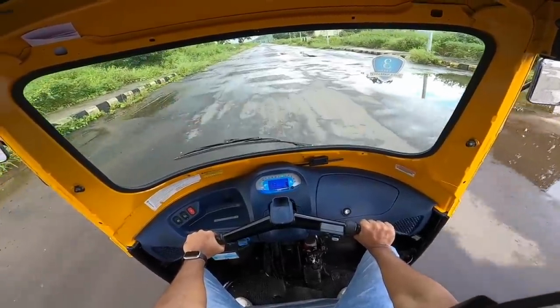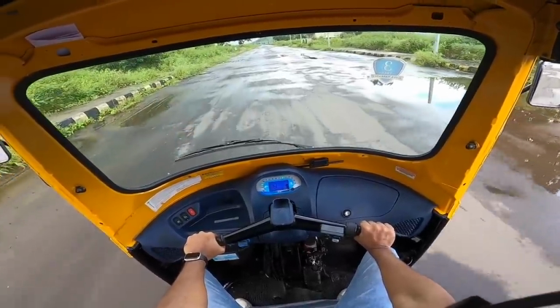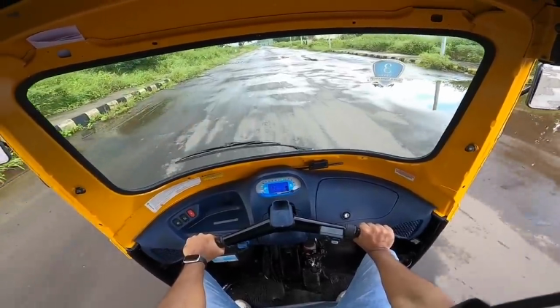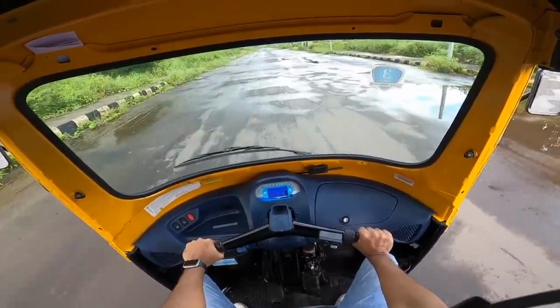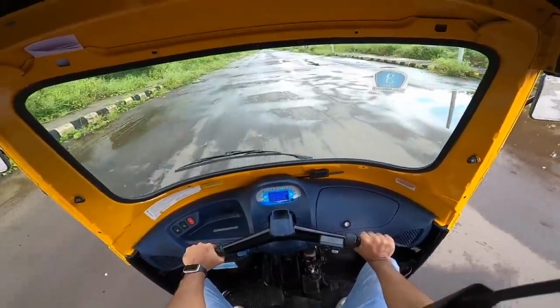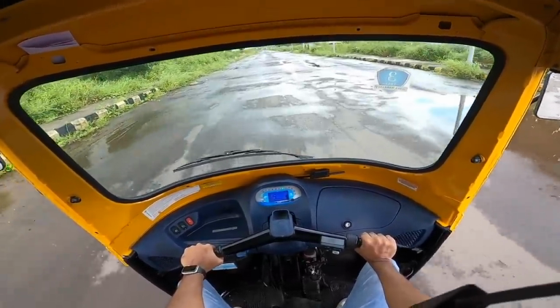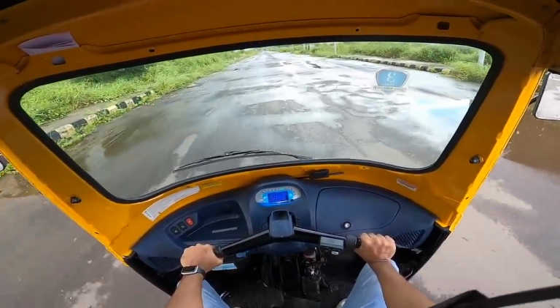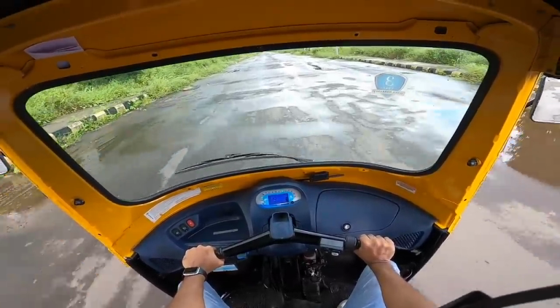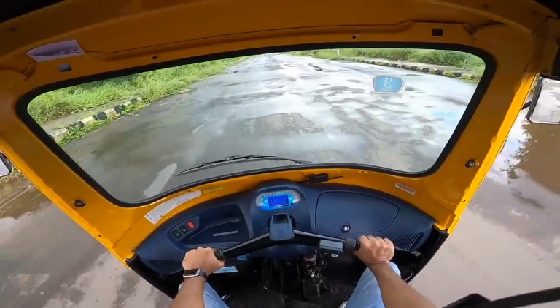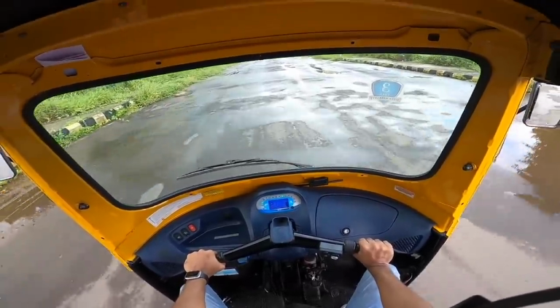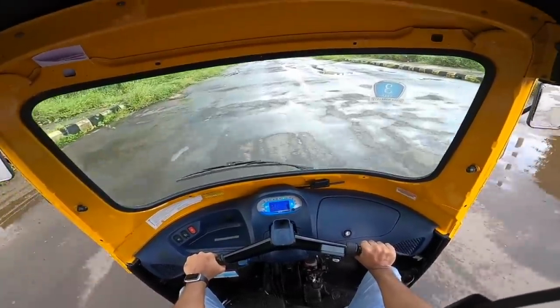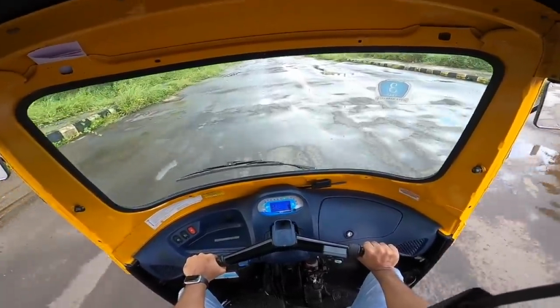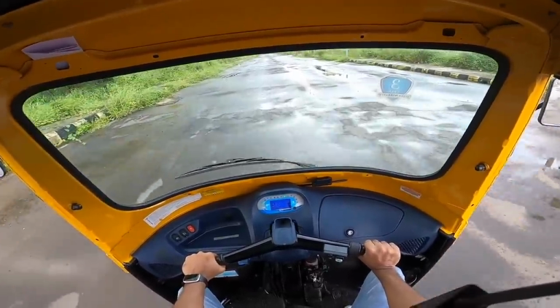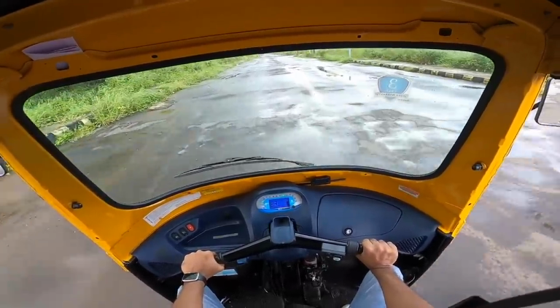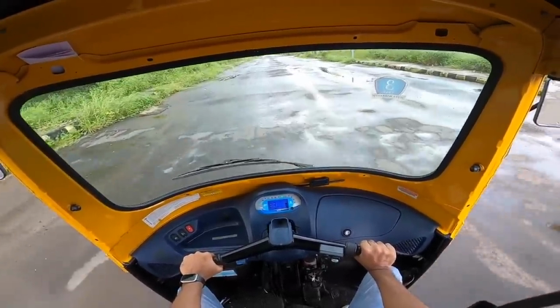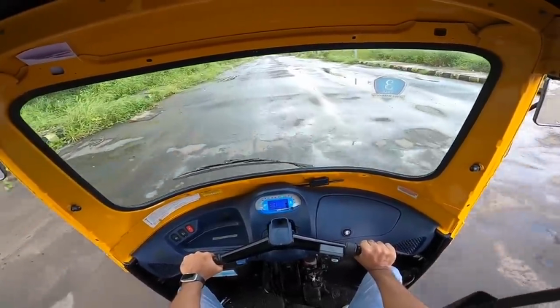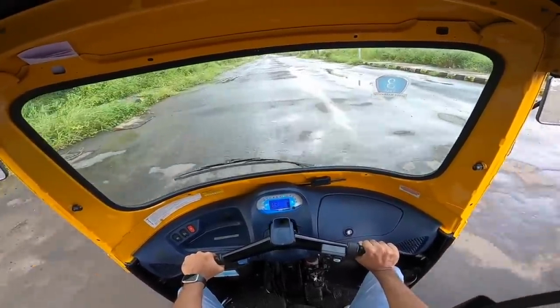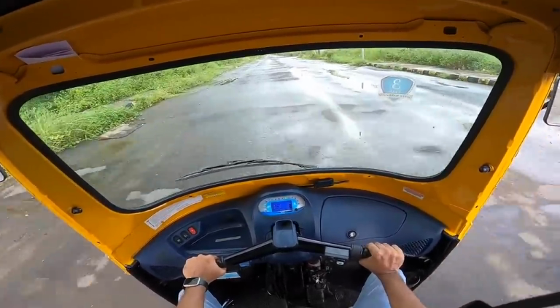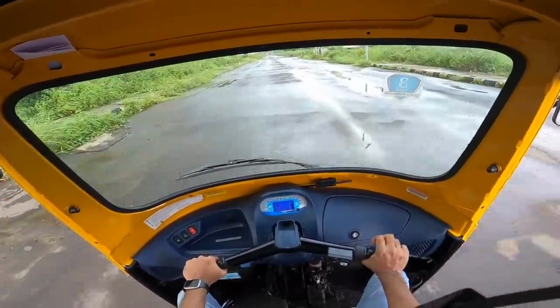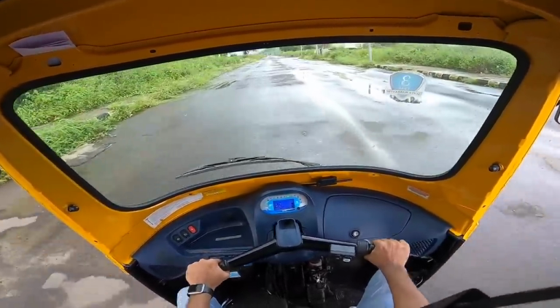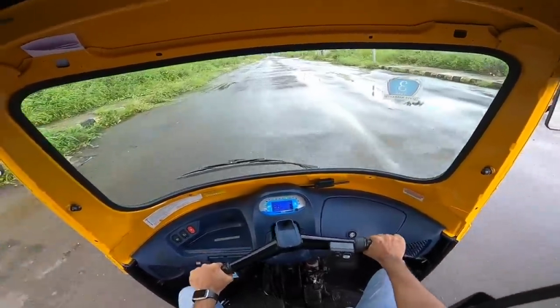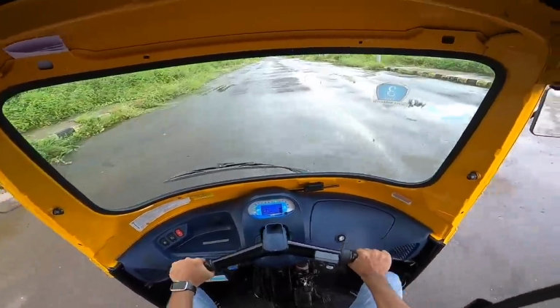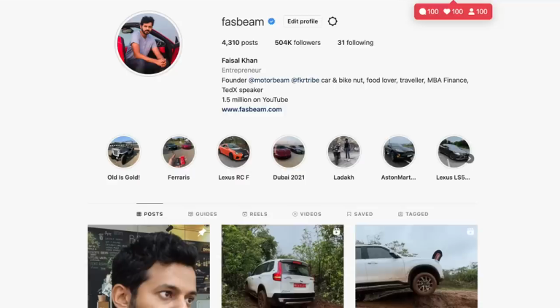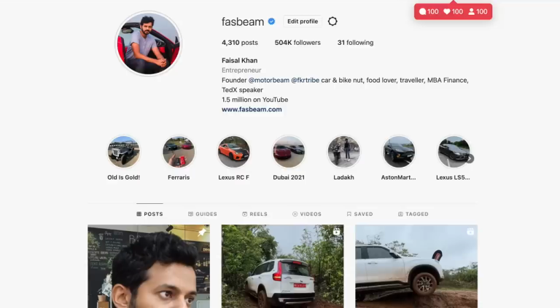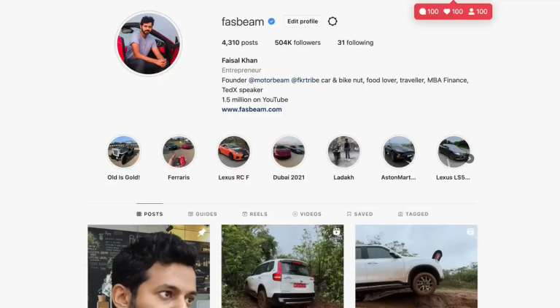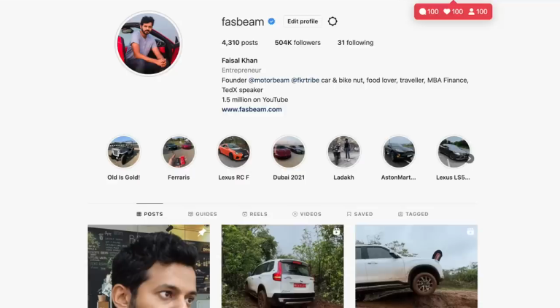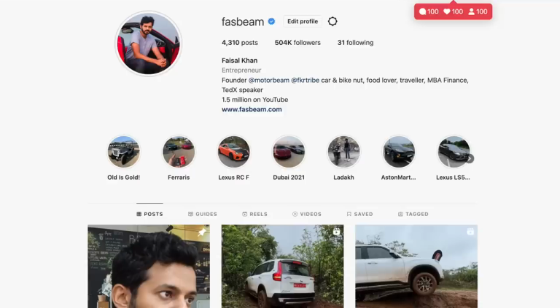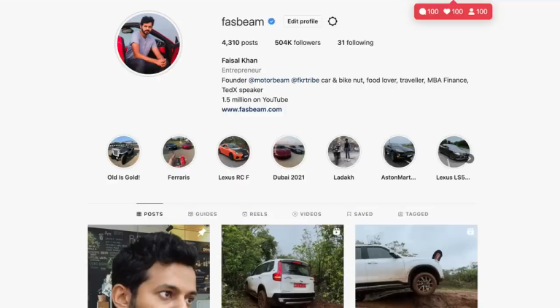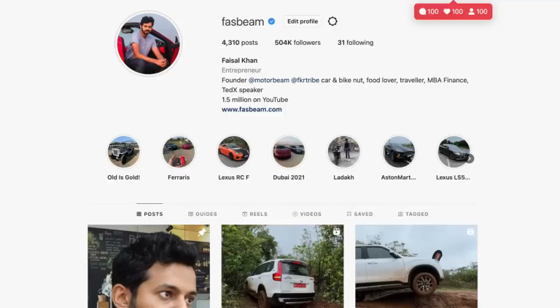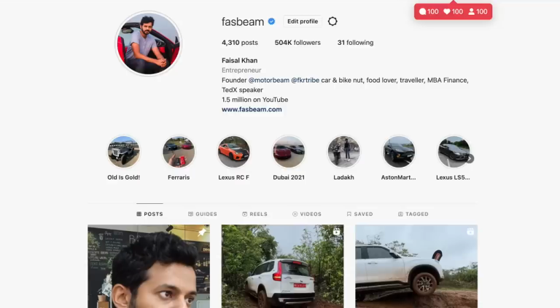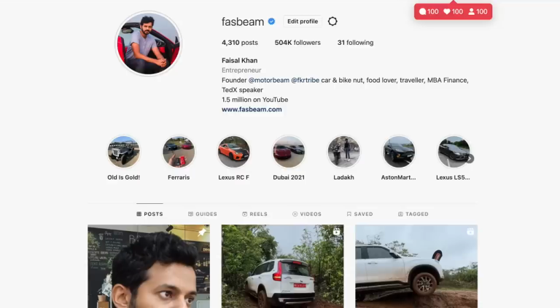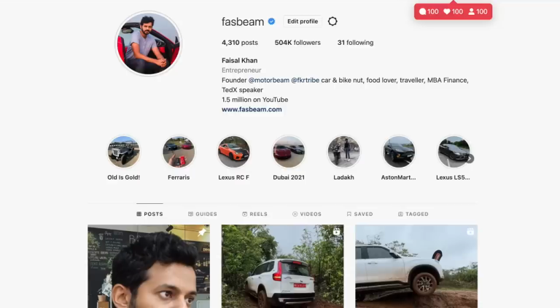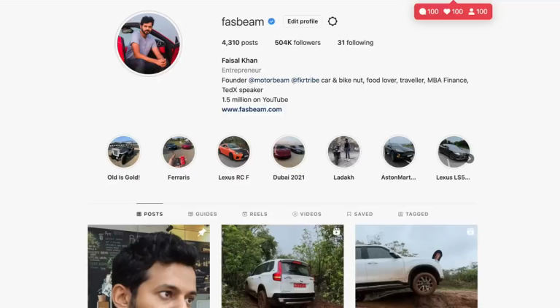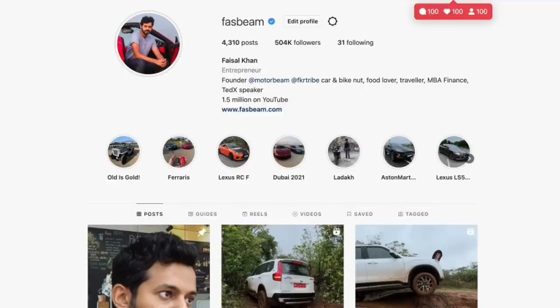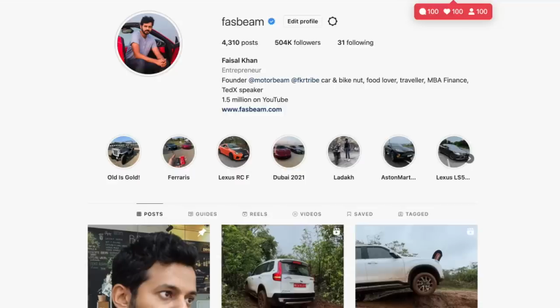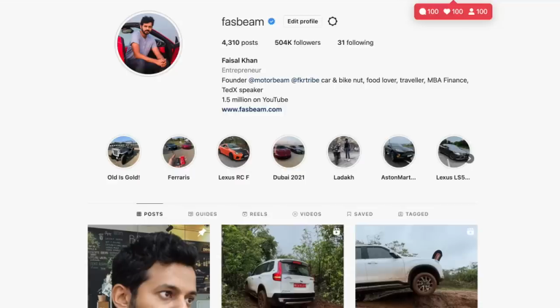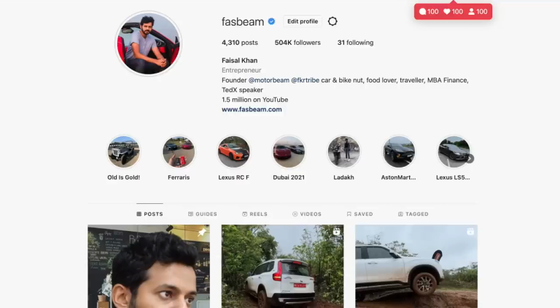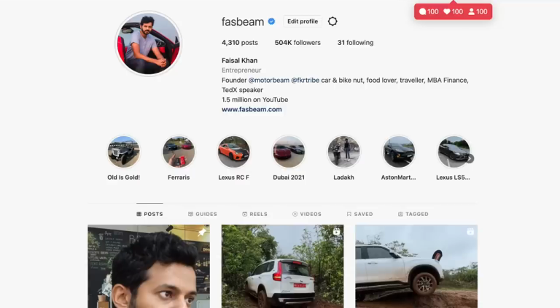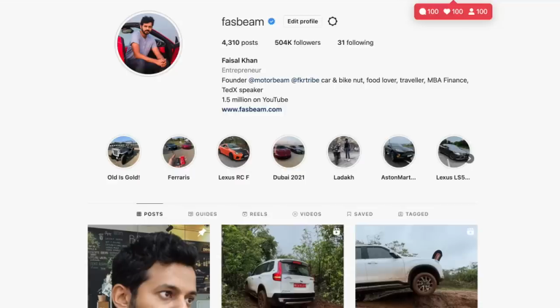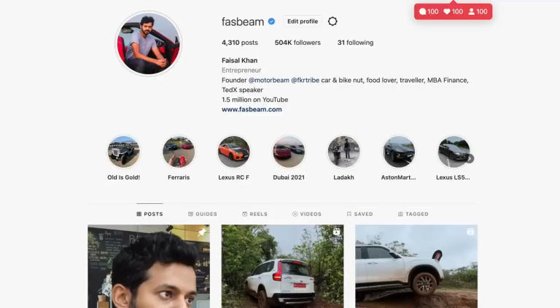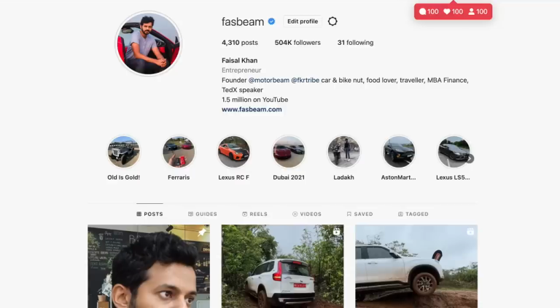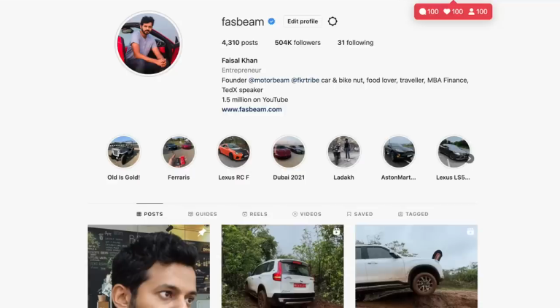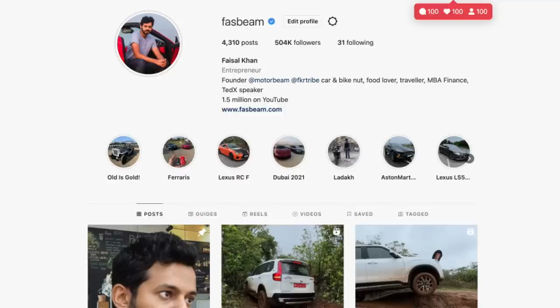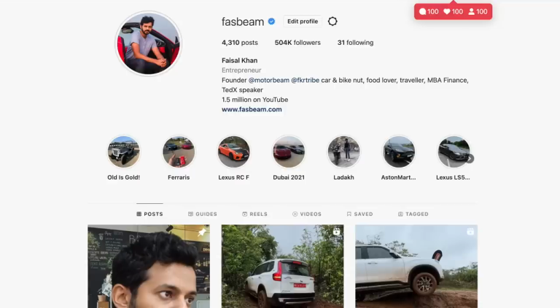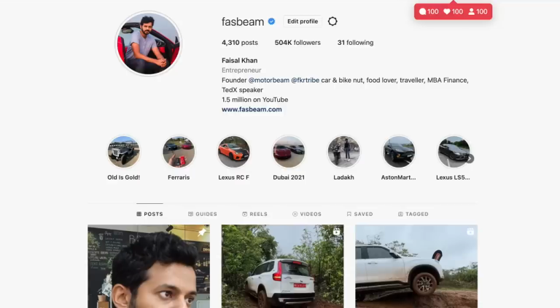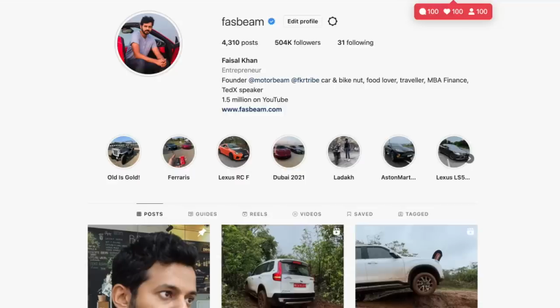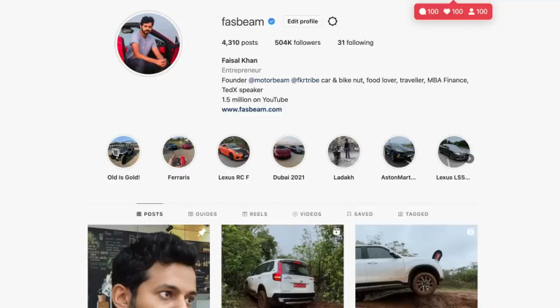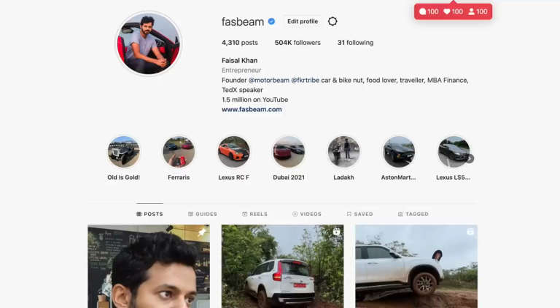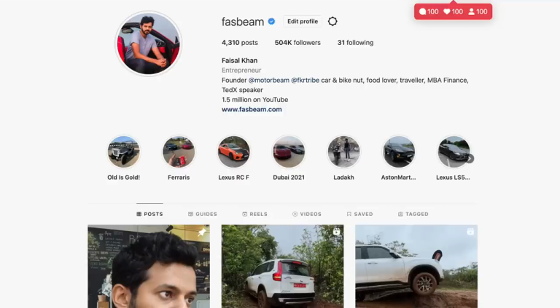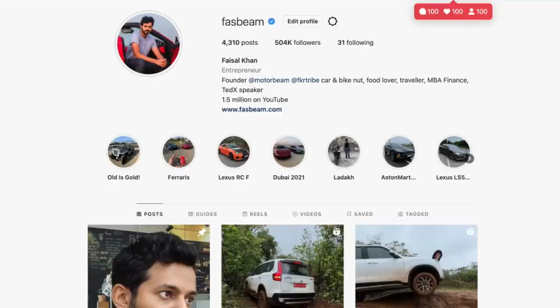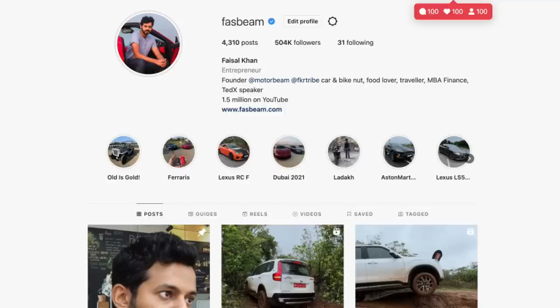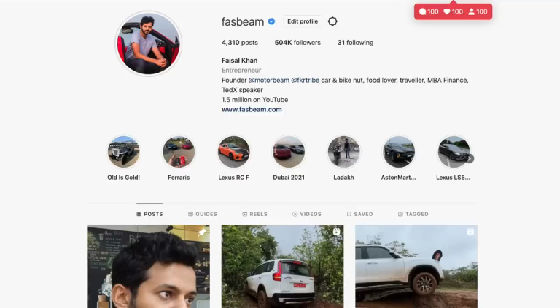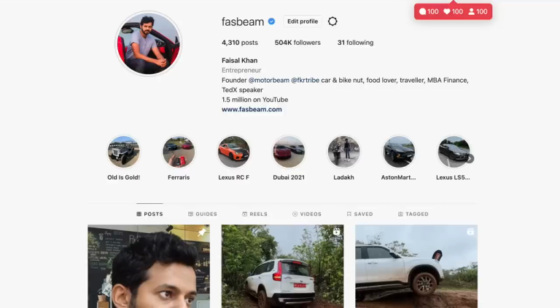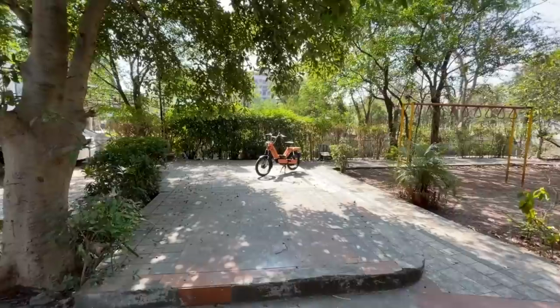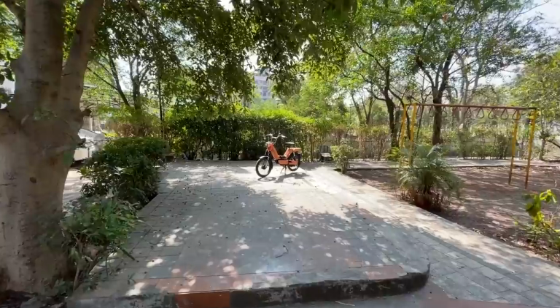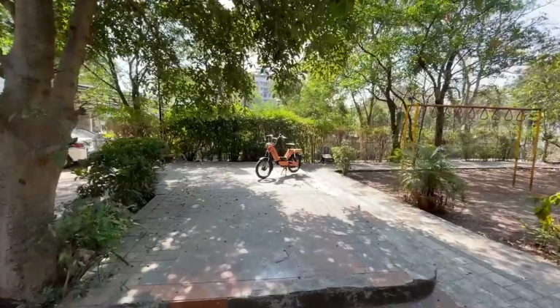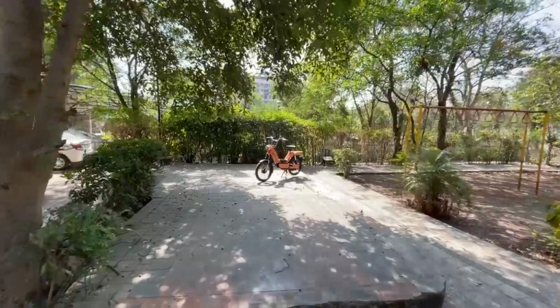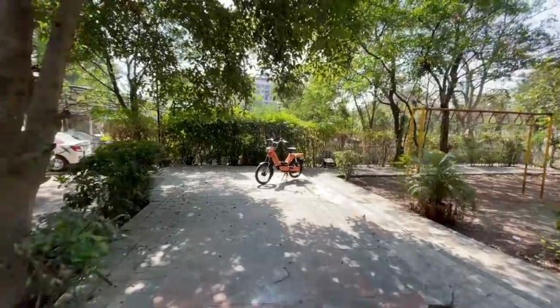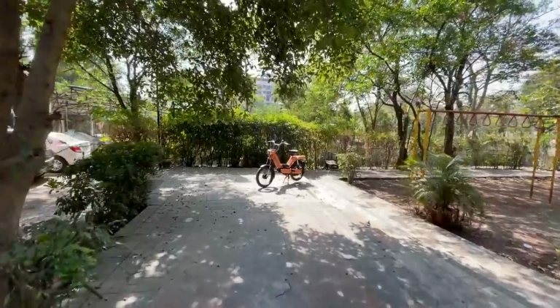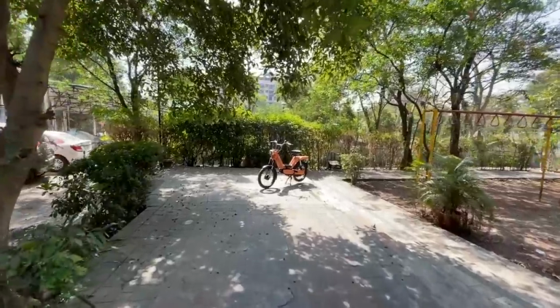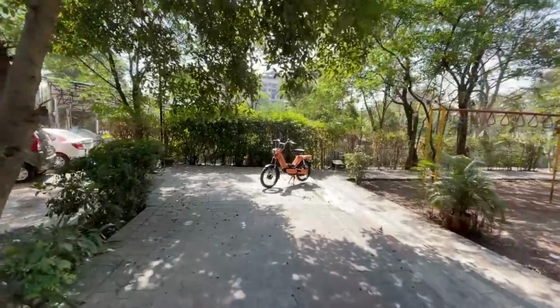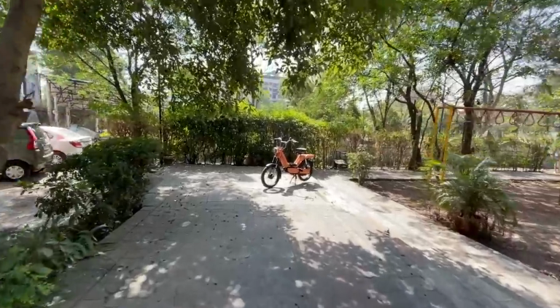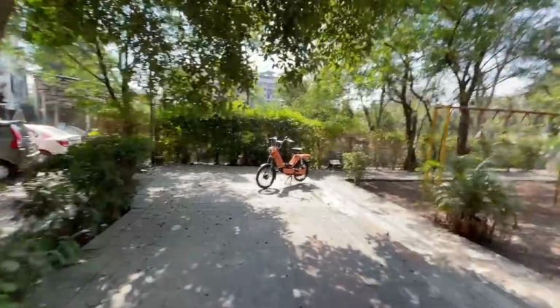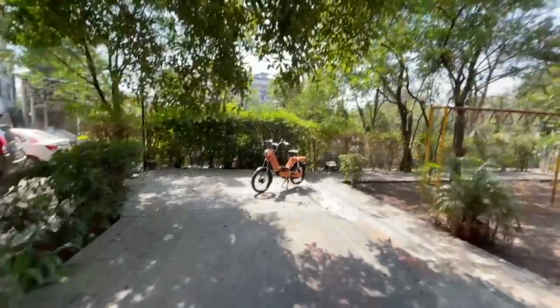Hi guys, follow me on Instagram to never miss any of my crazy updates. Welcome to another vlog!